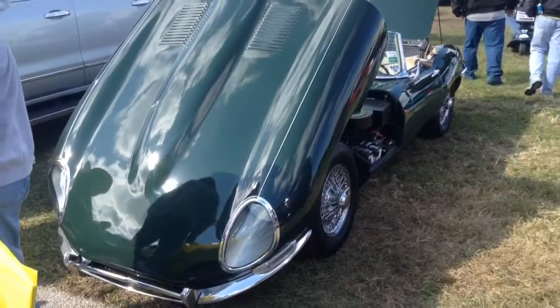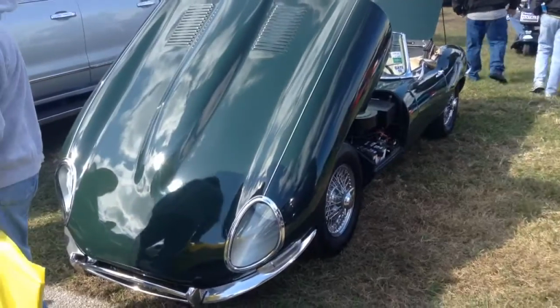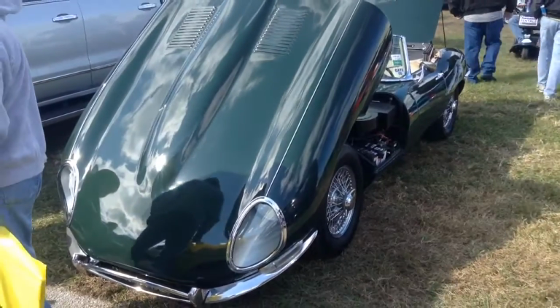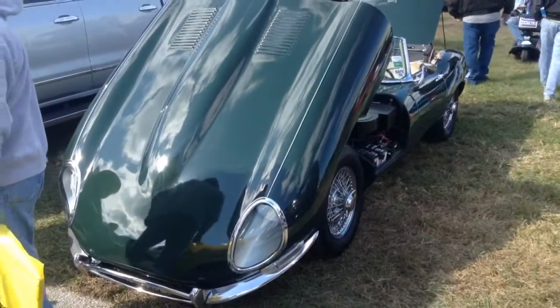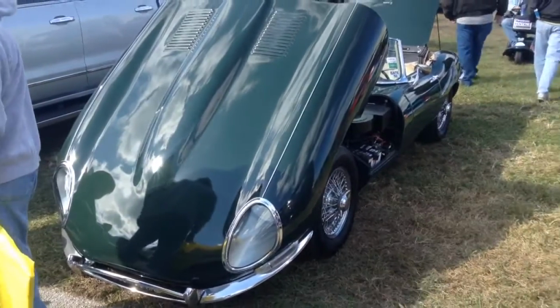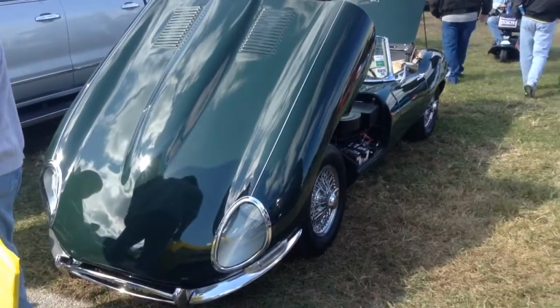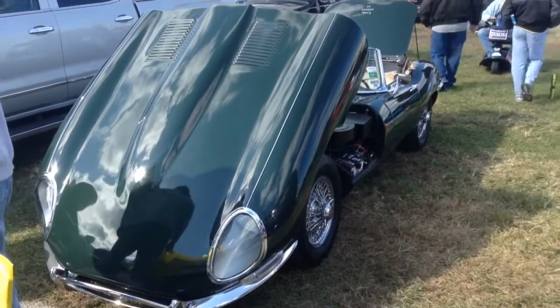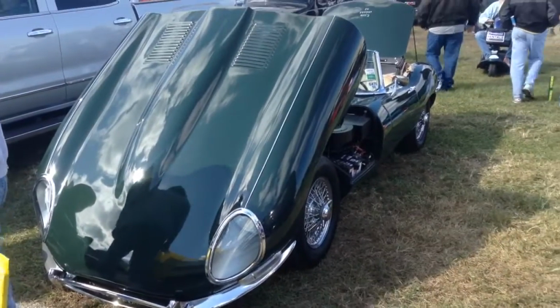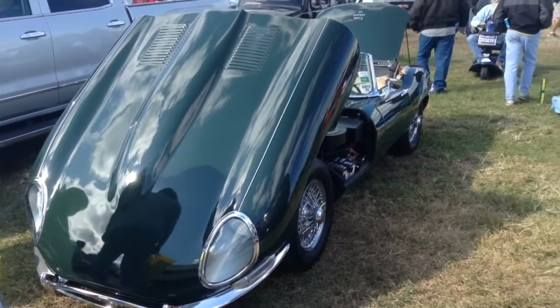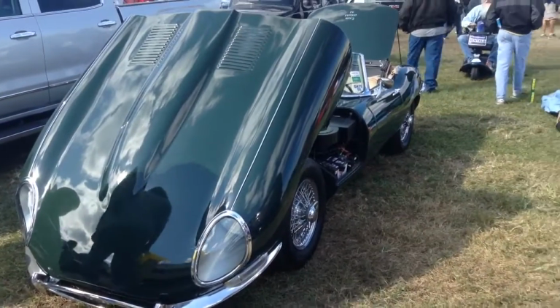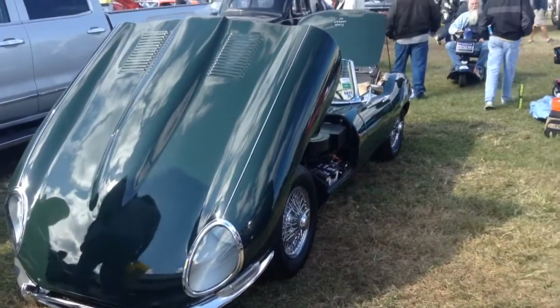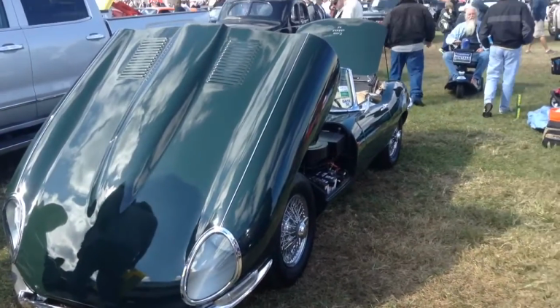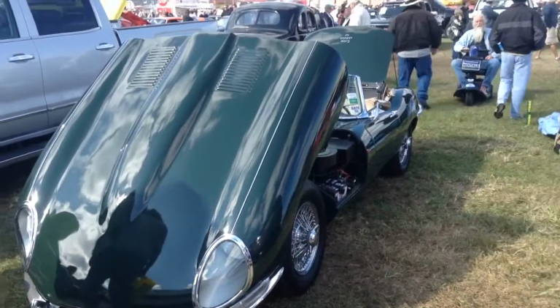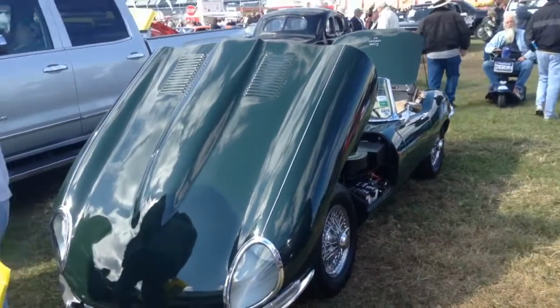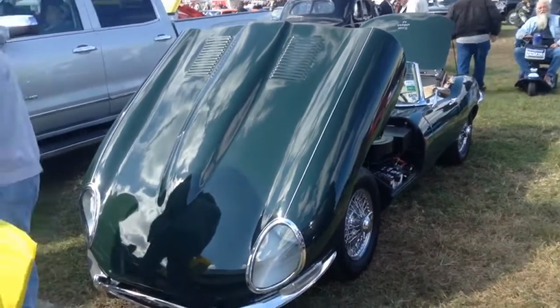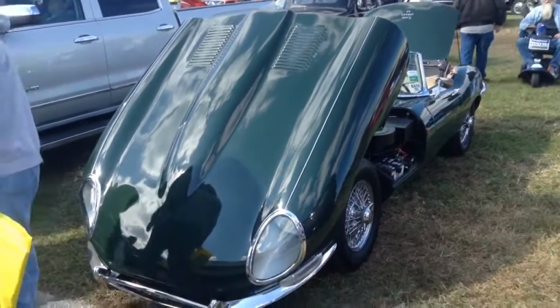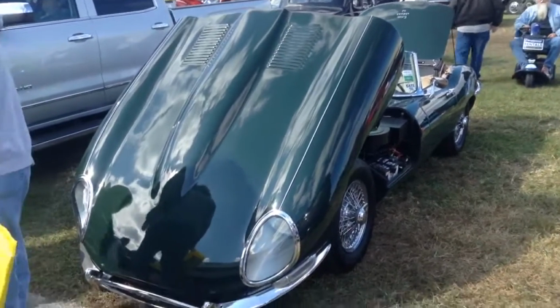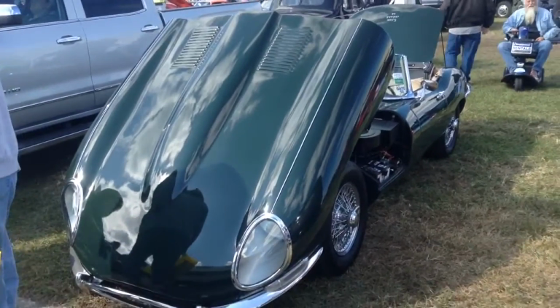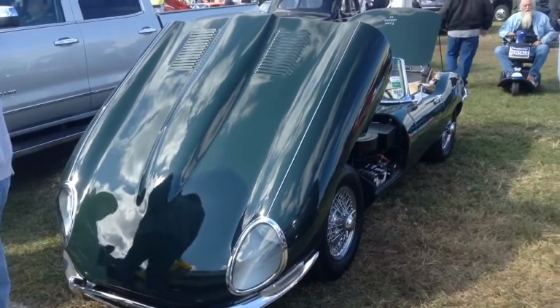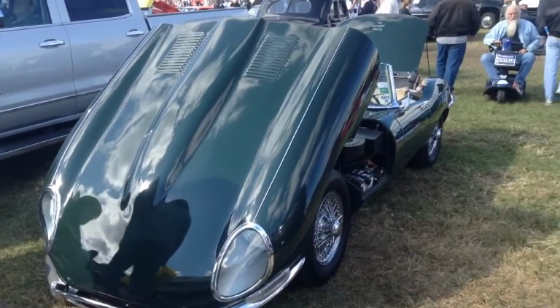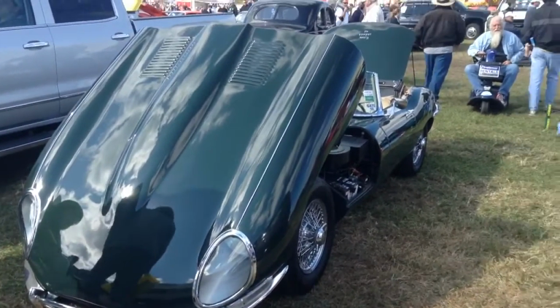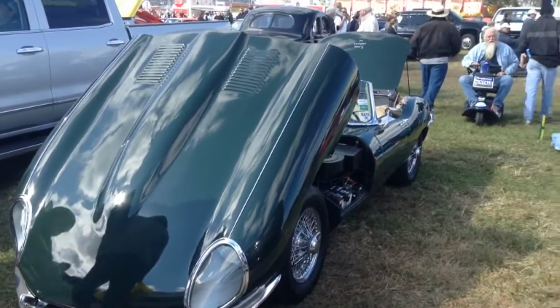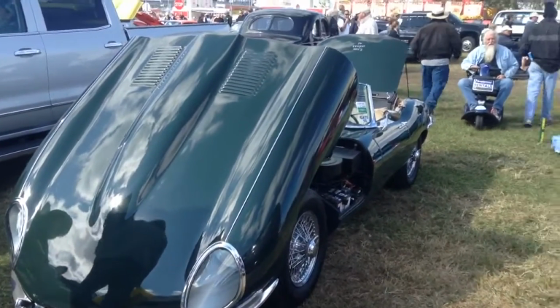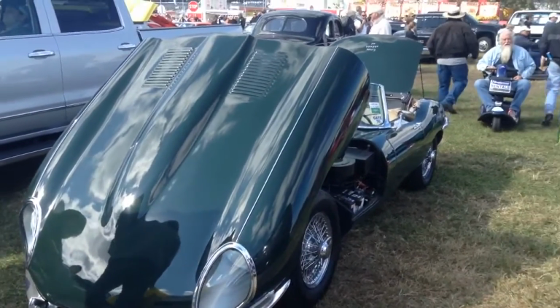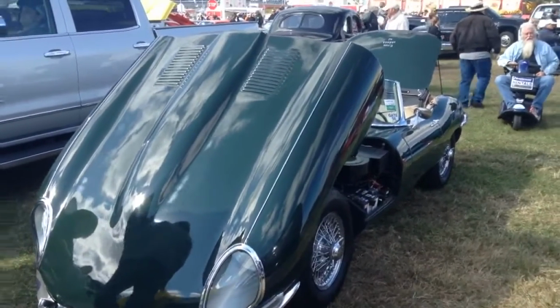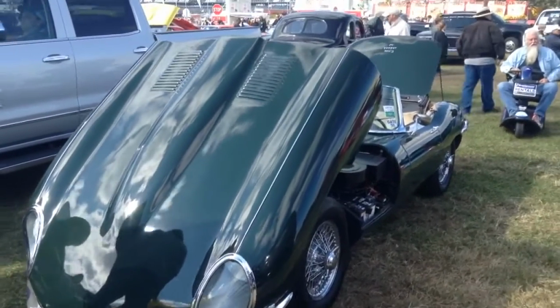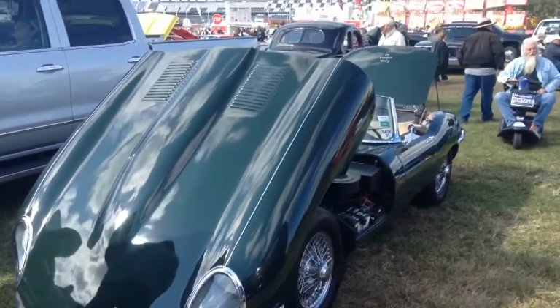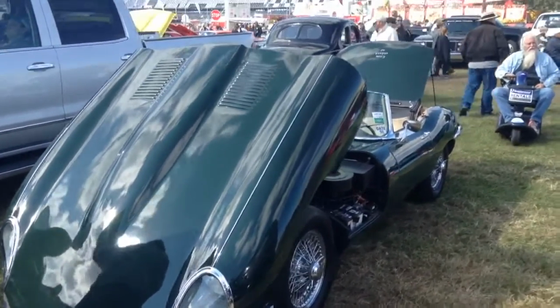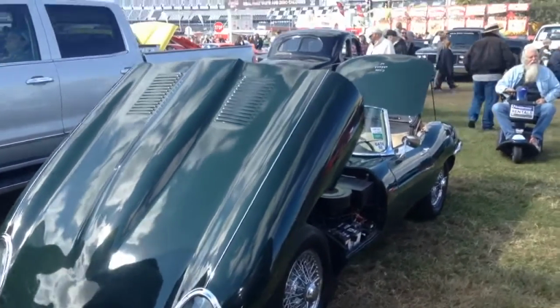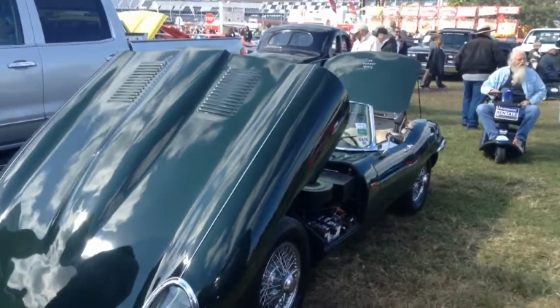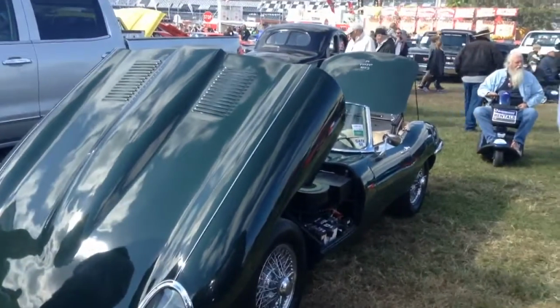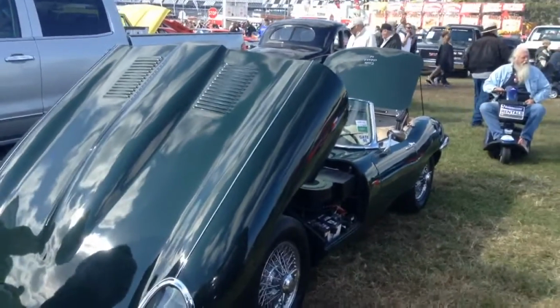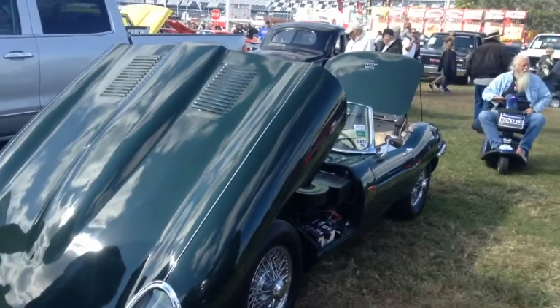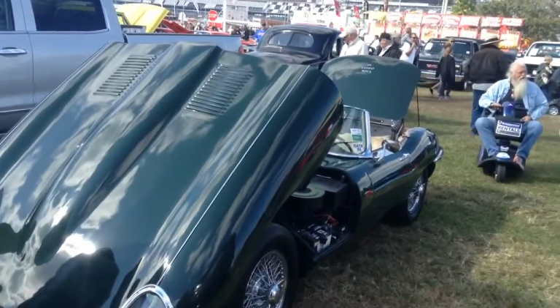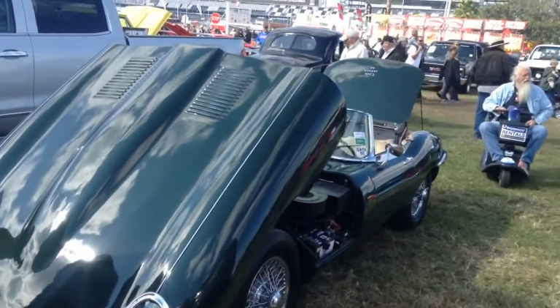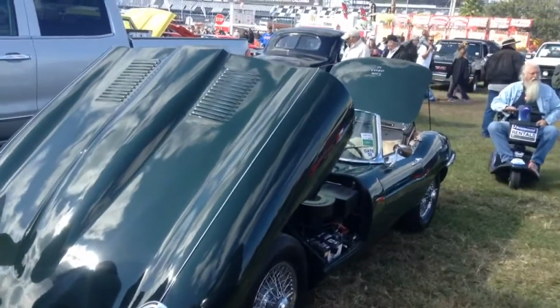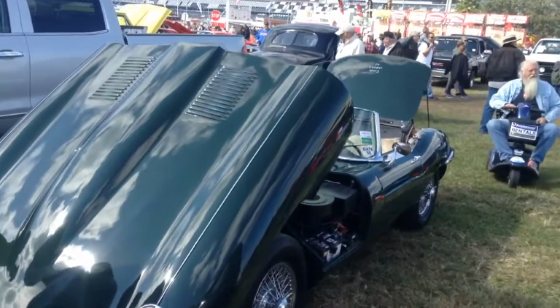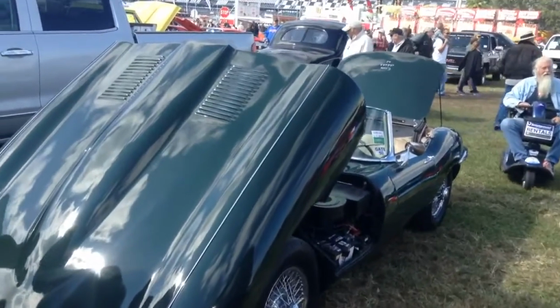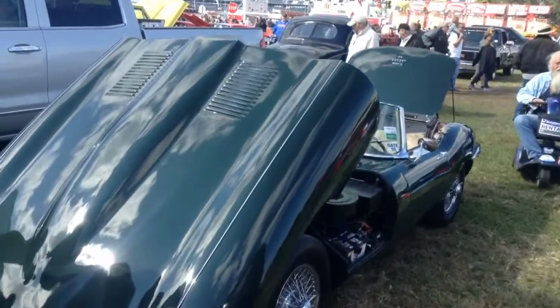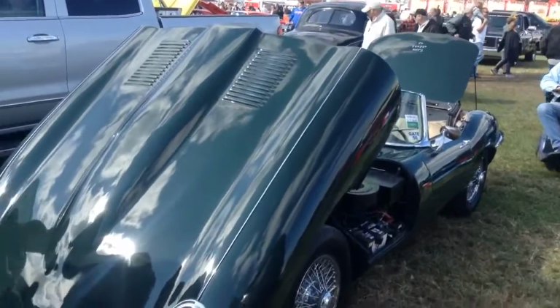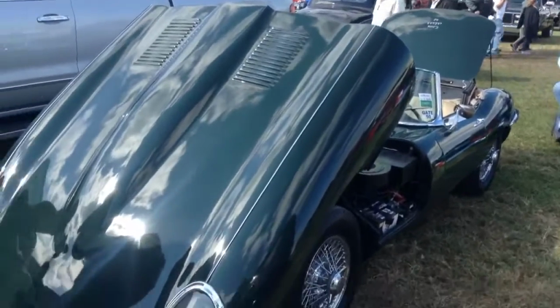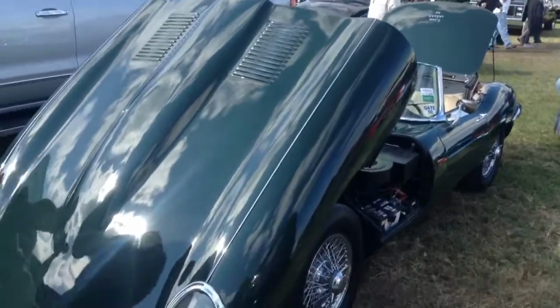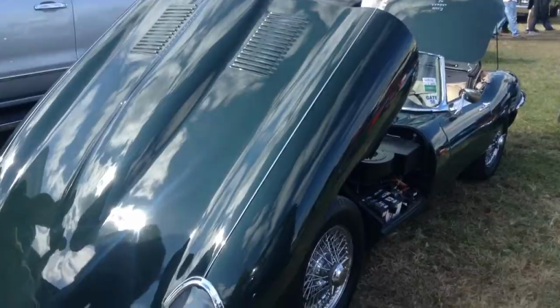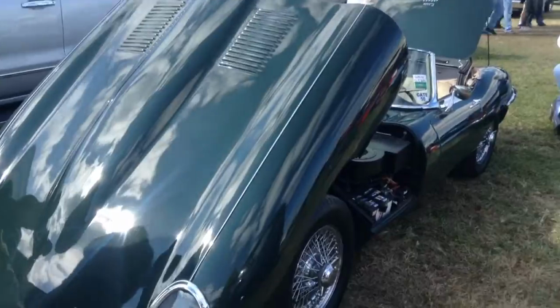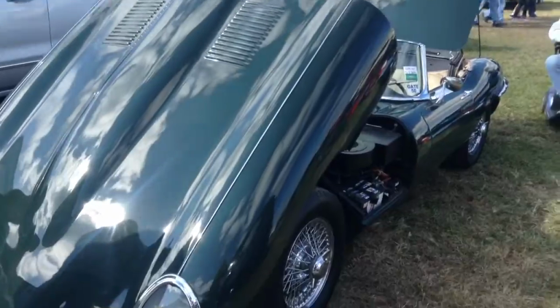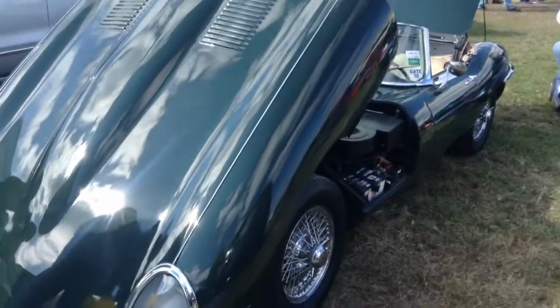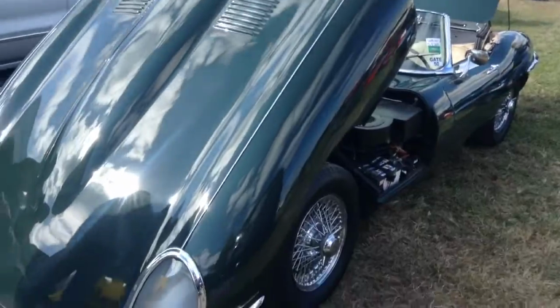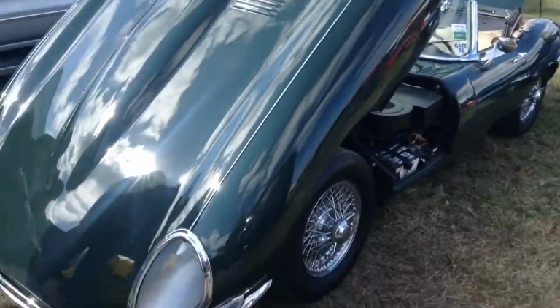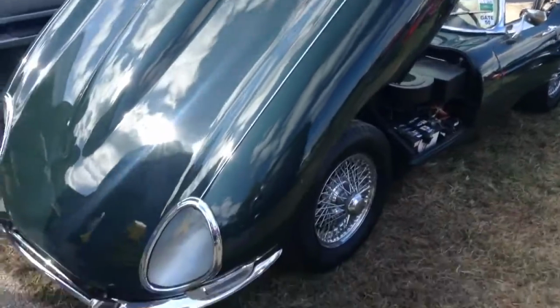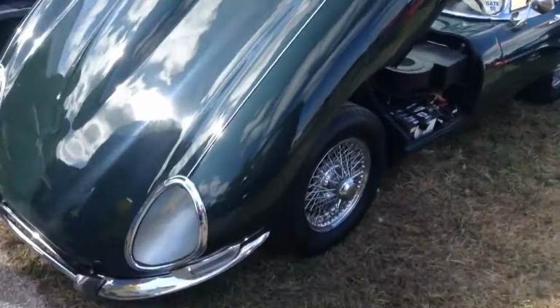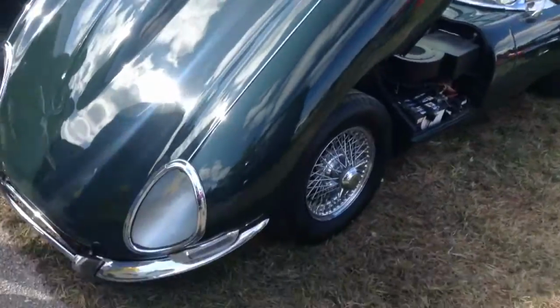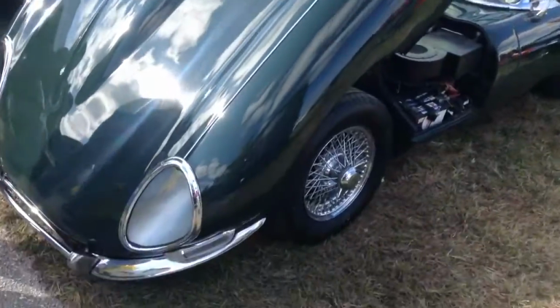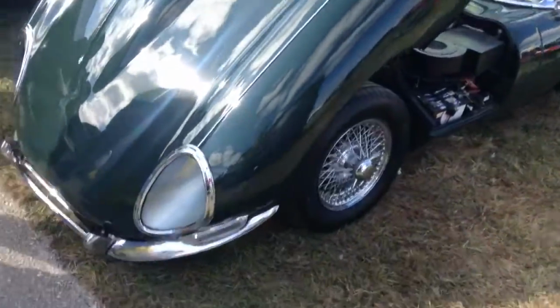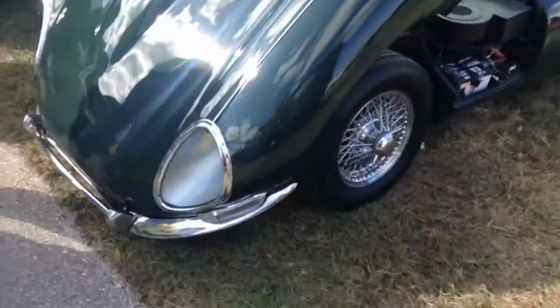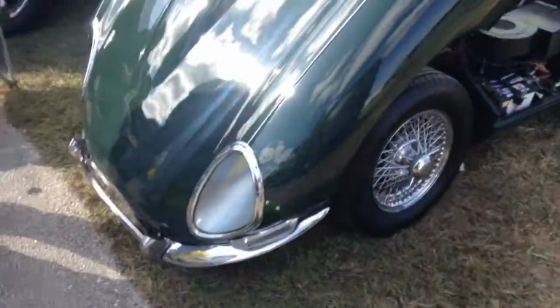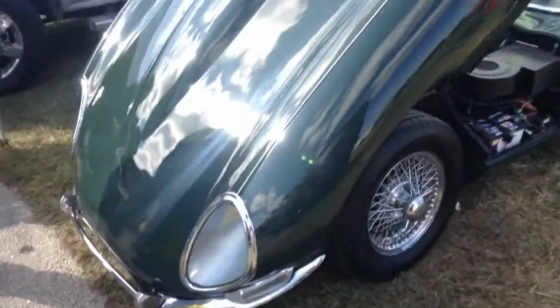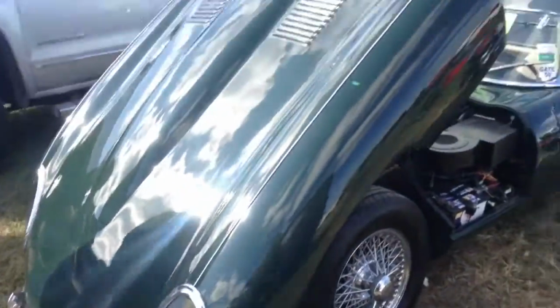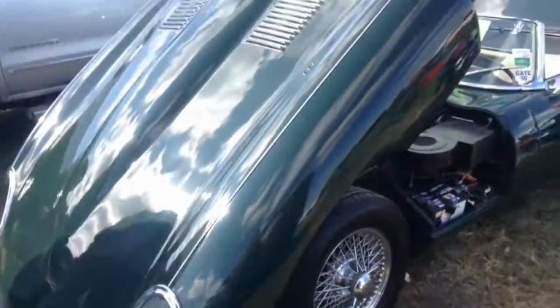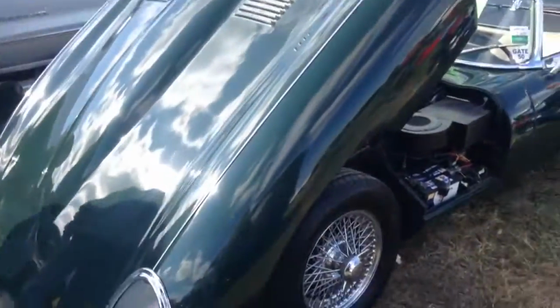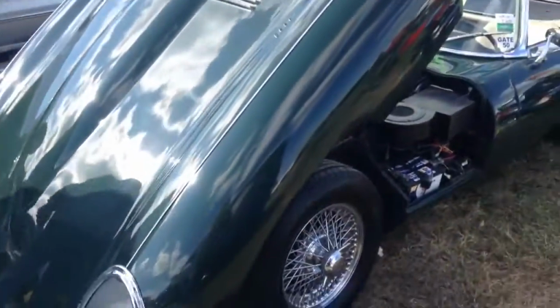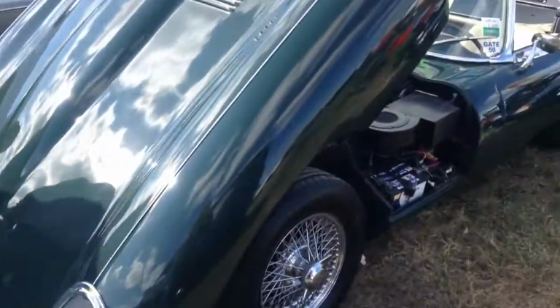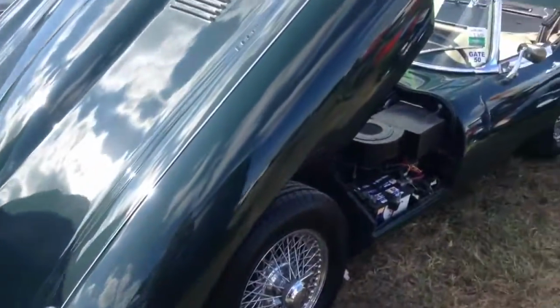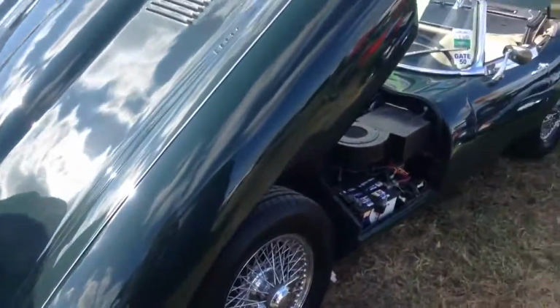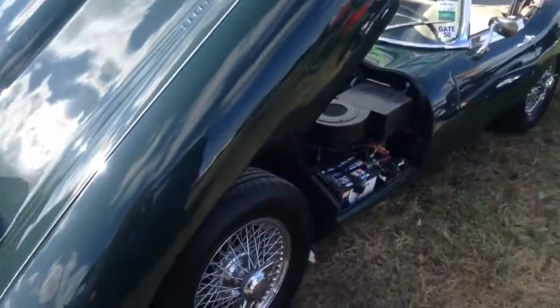Alright, so this thing here, this is a Jaguar E-Type. The E-Type, I have to say, is probably my favorite car by Jaguar.